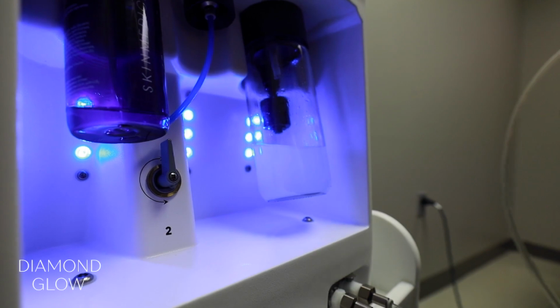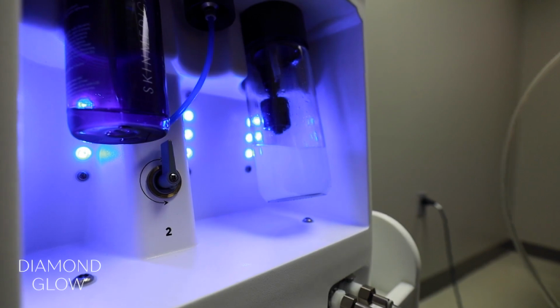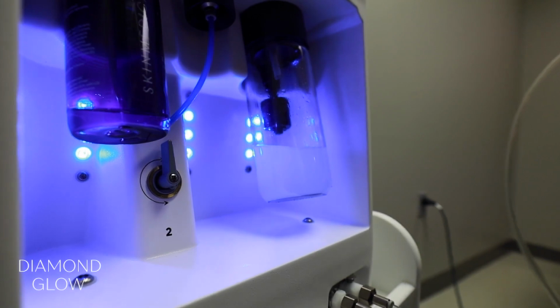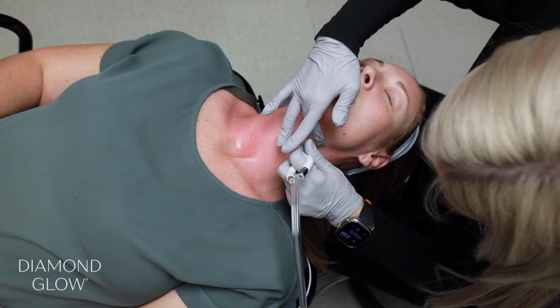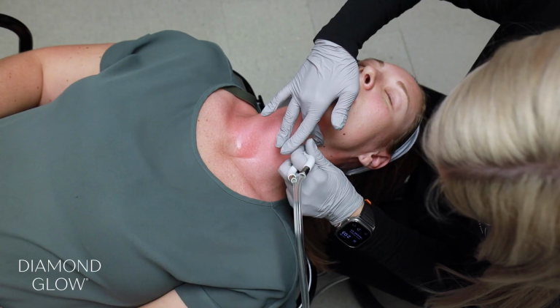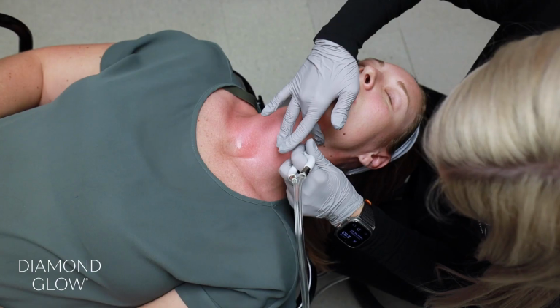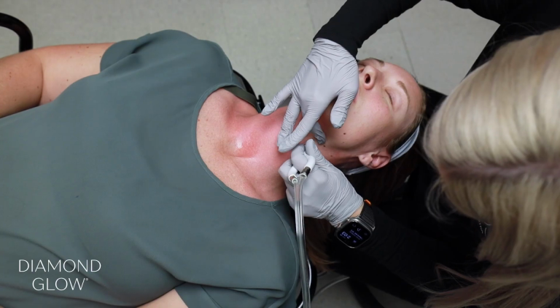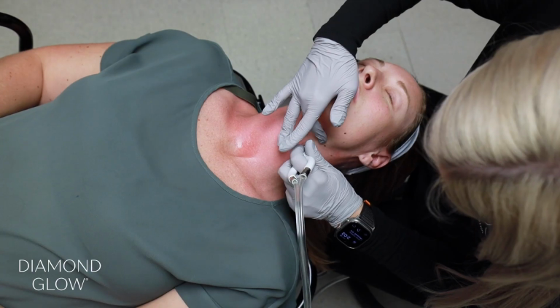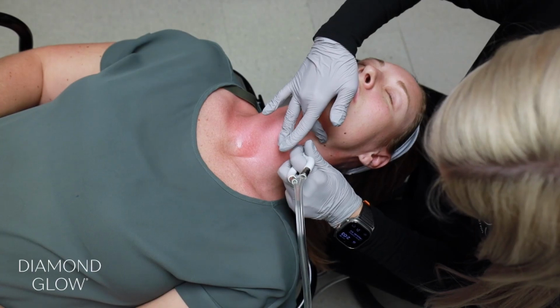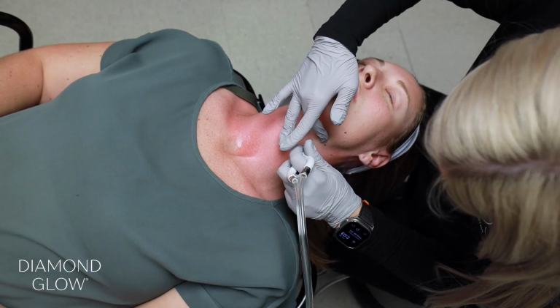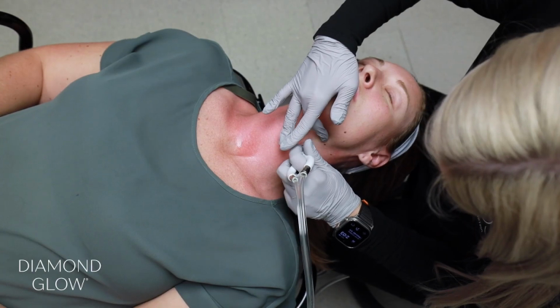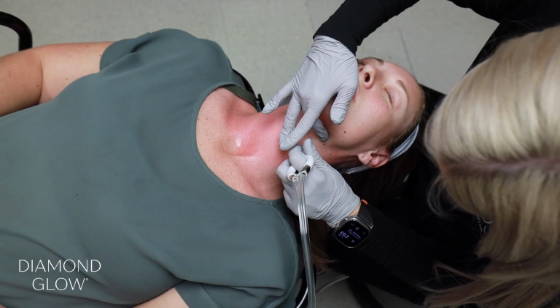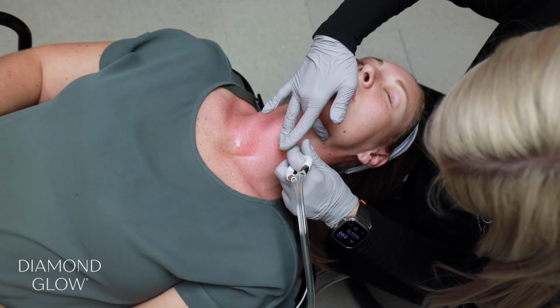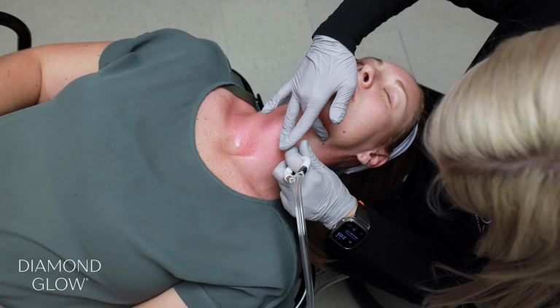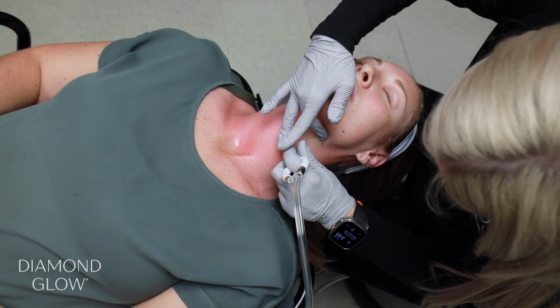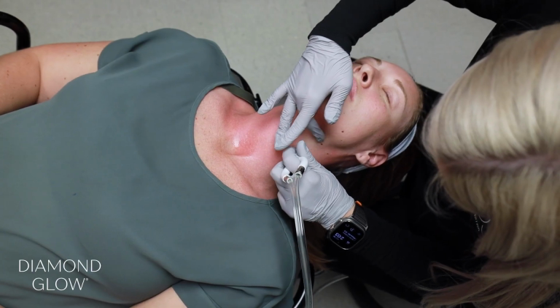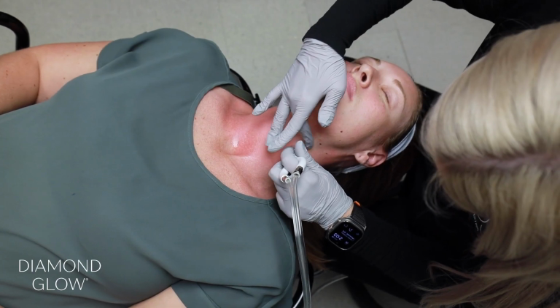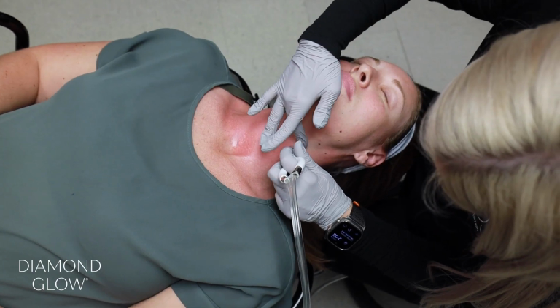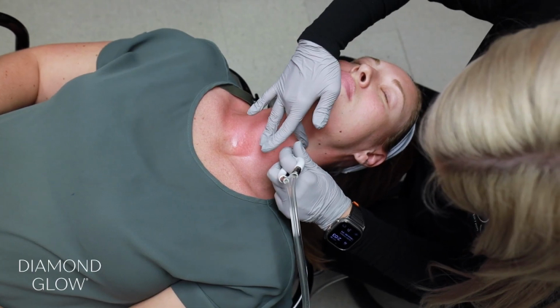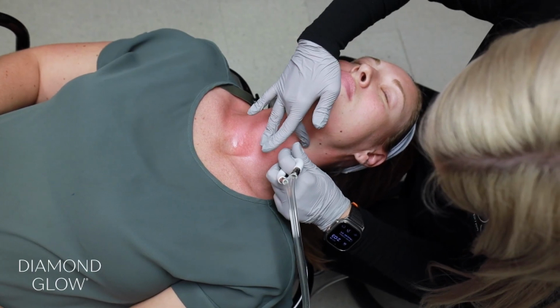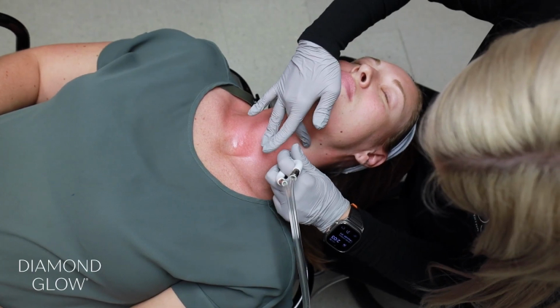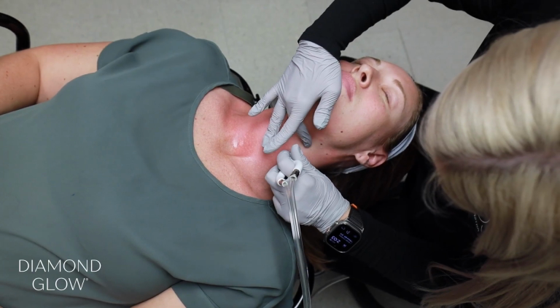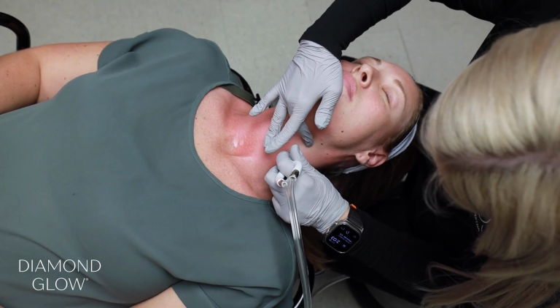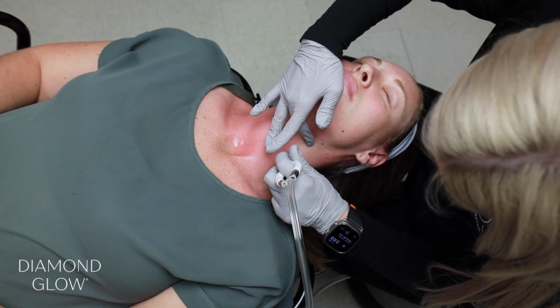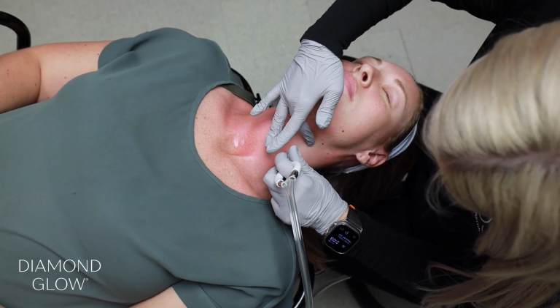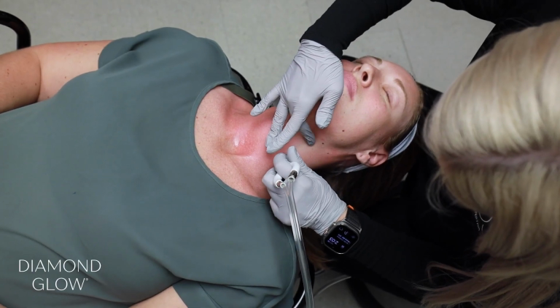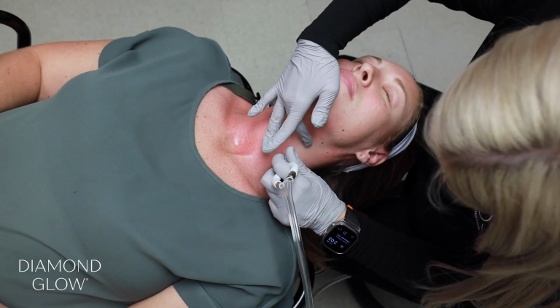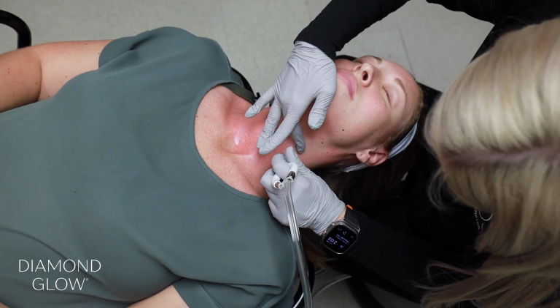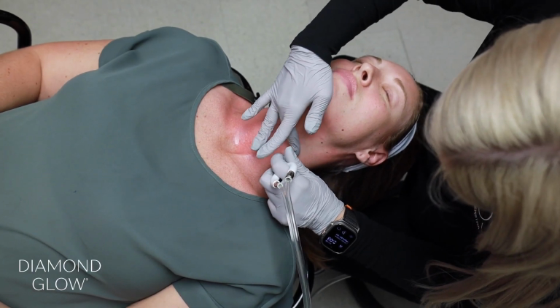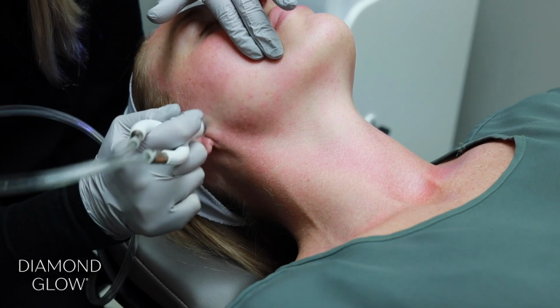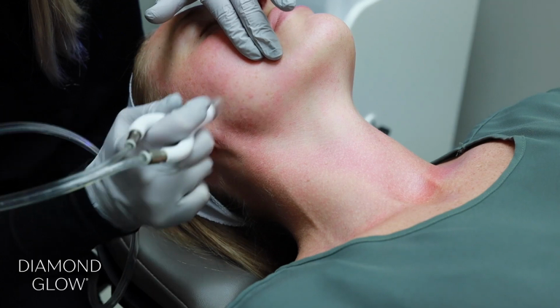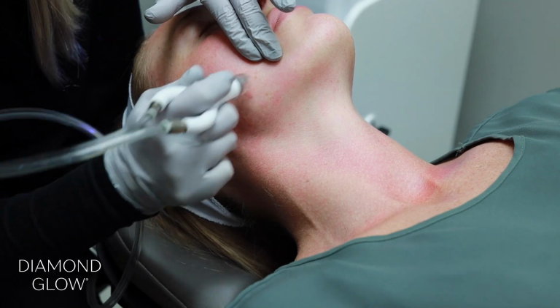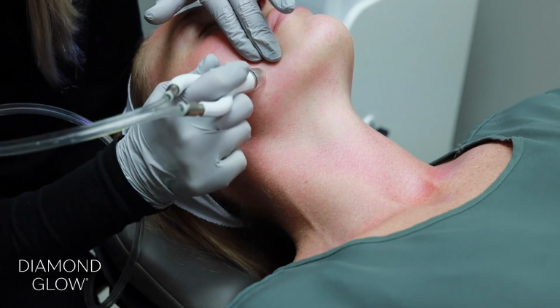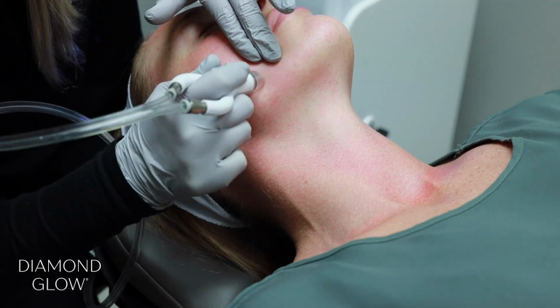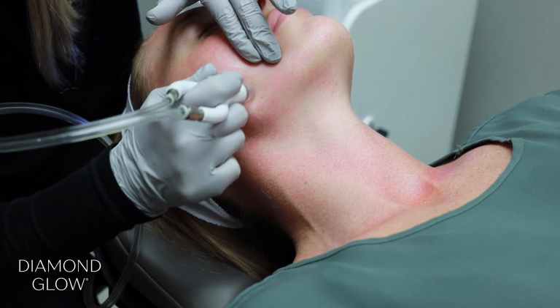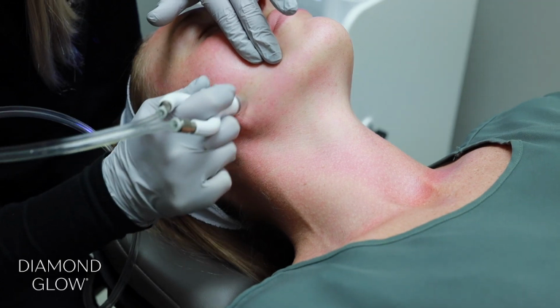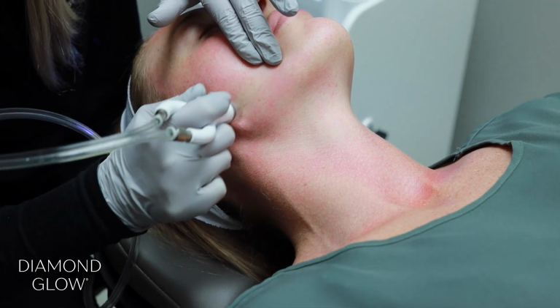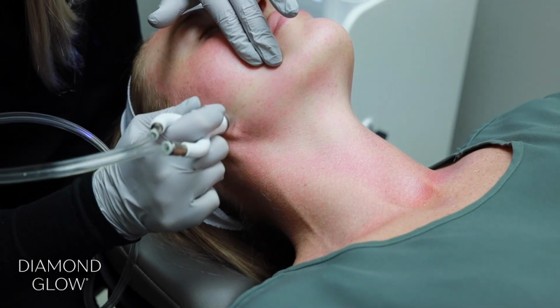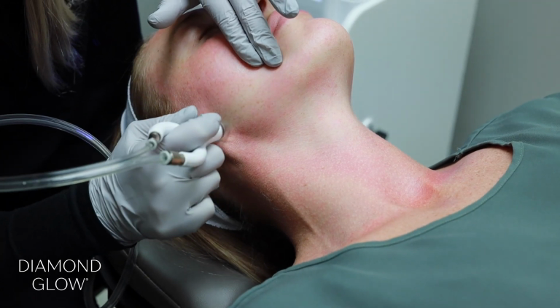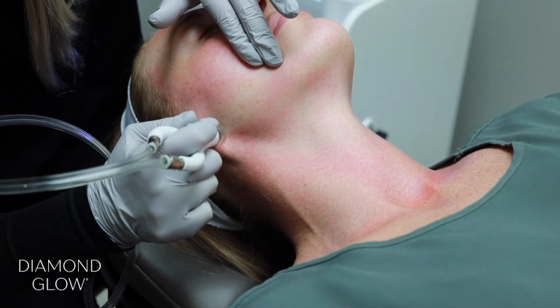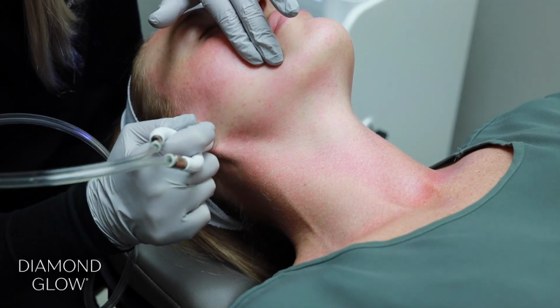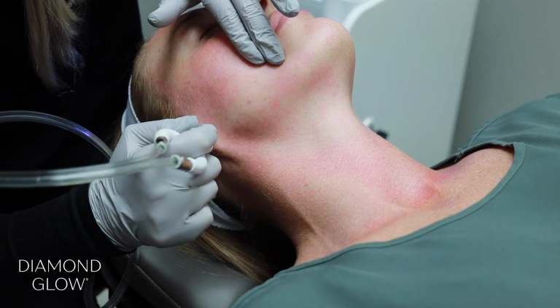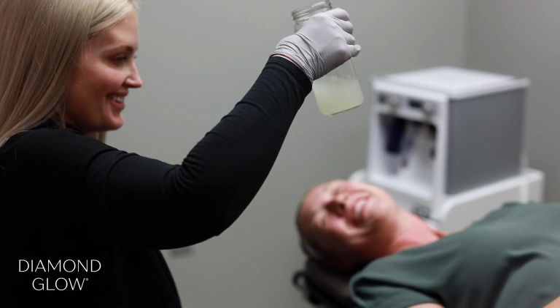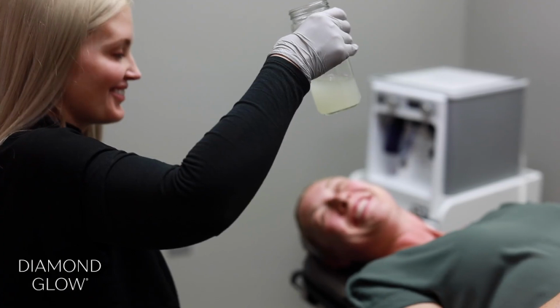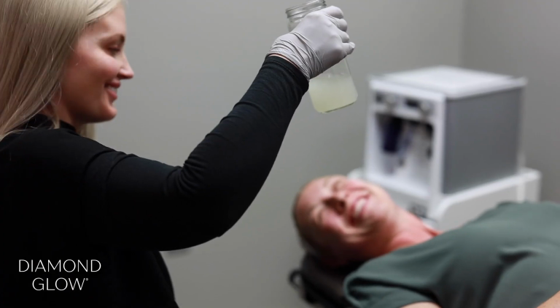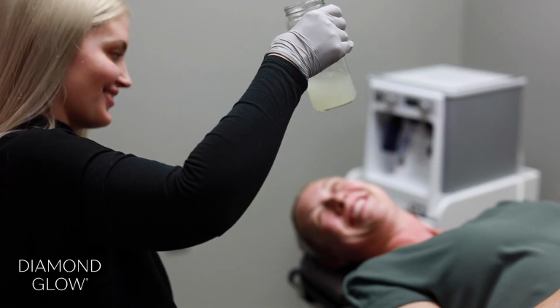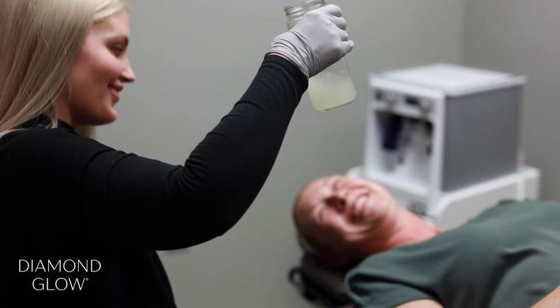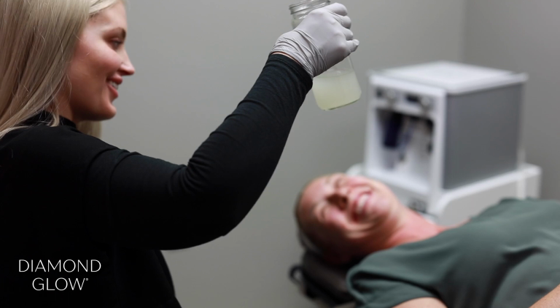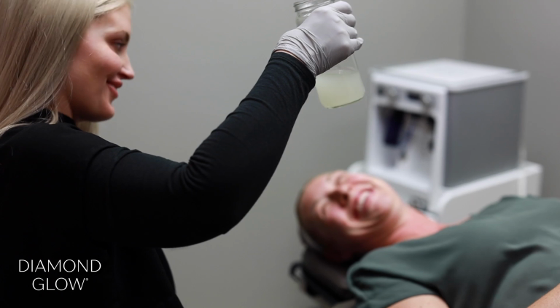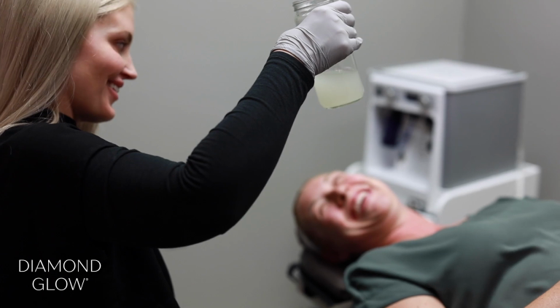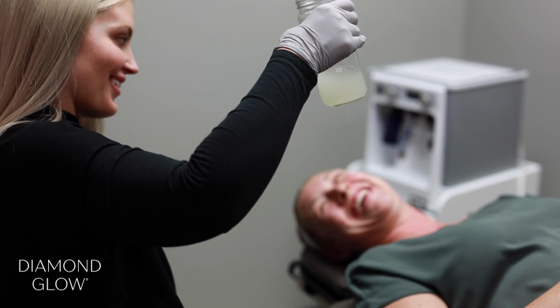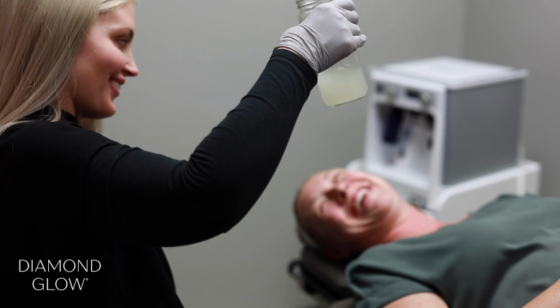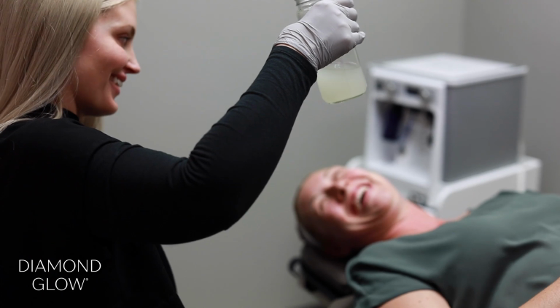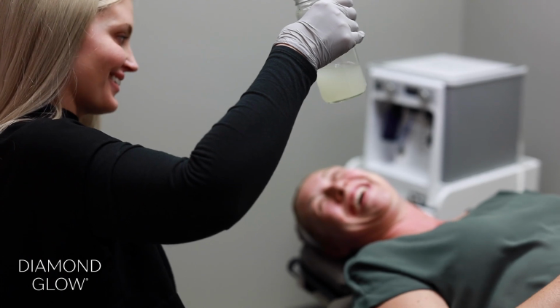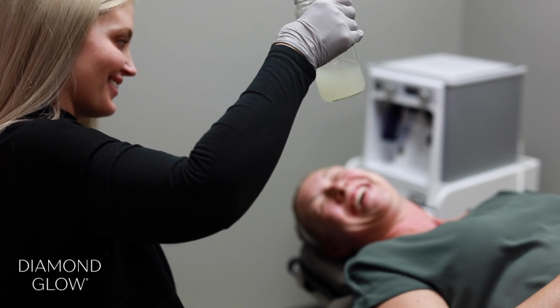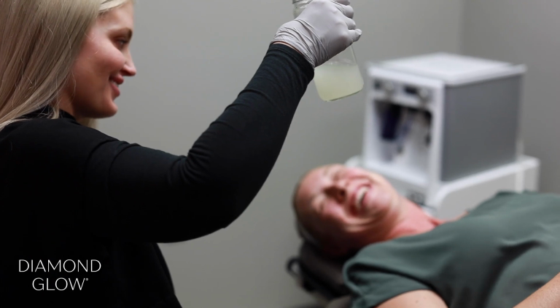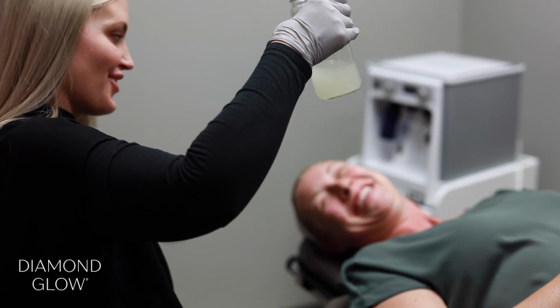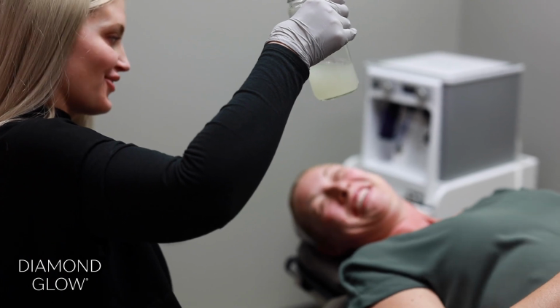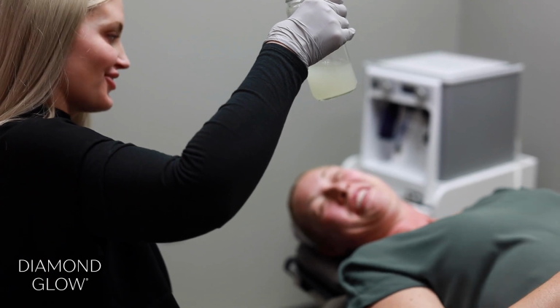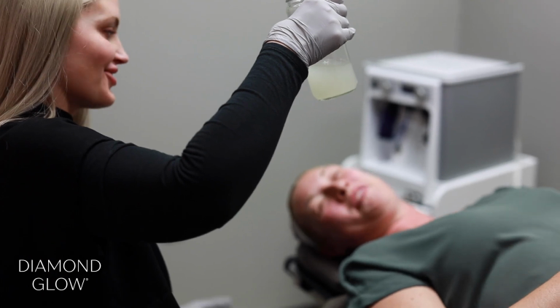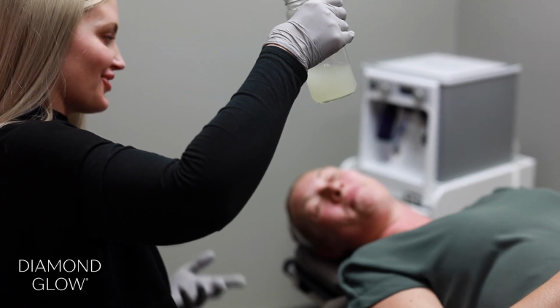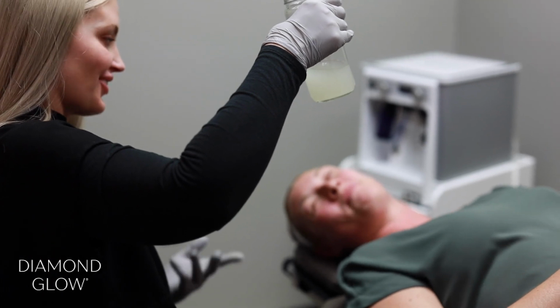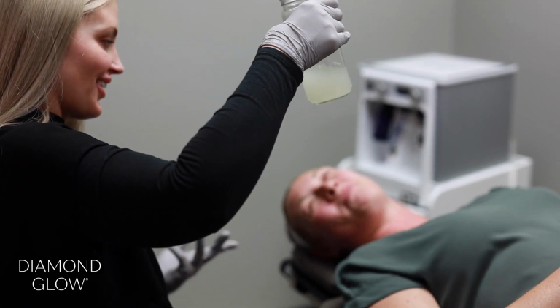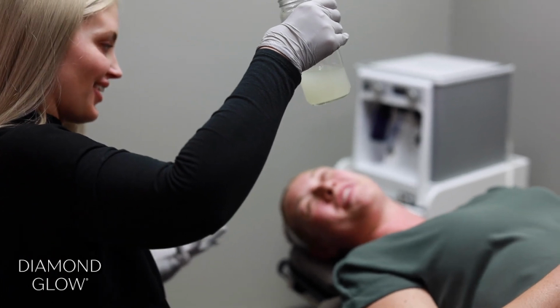Be sure to check out our Diamond Glow treatment packages for the best pricing on the newest addition to your yearly treatment plan.